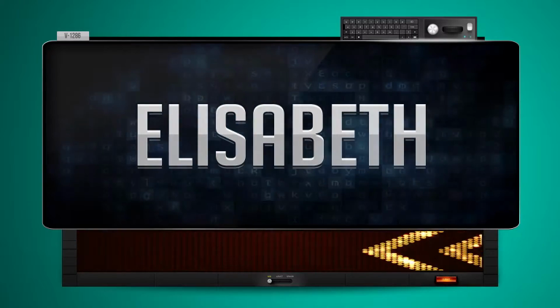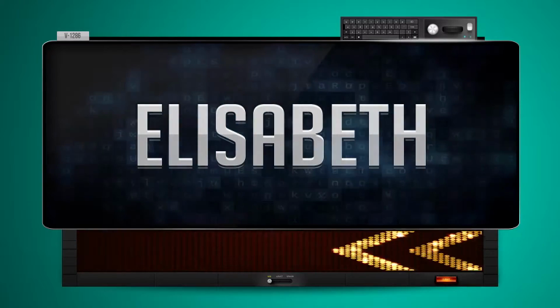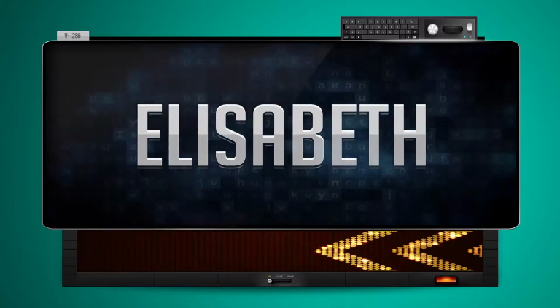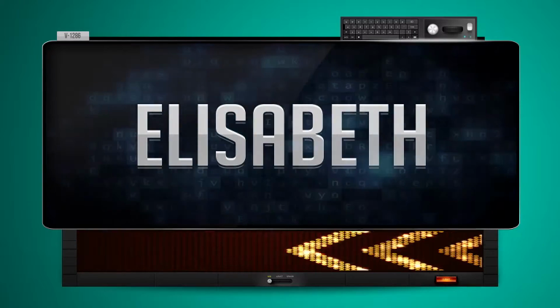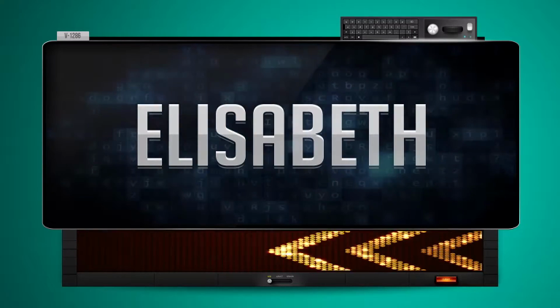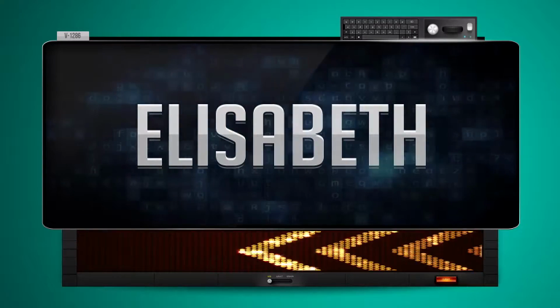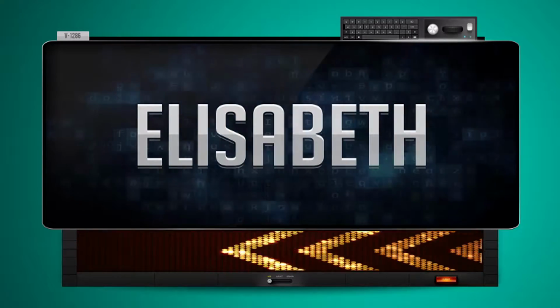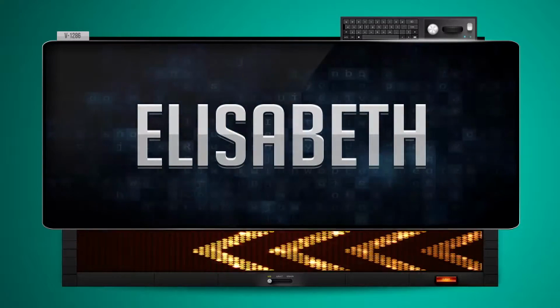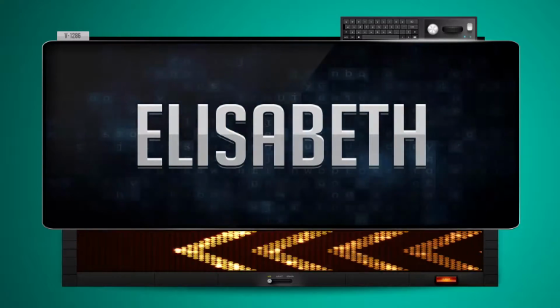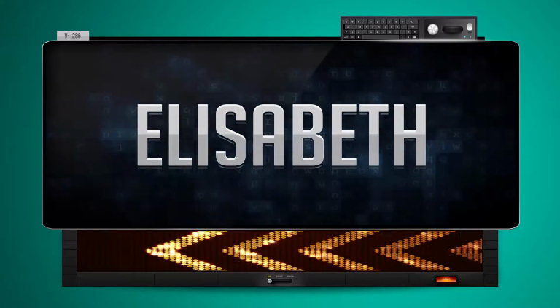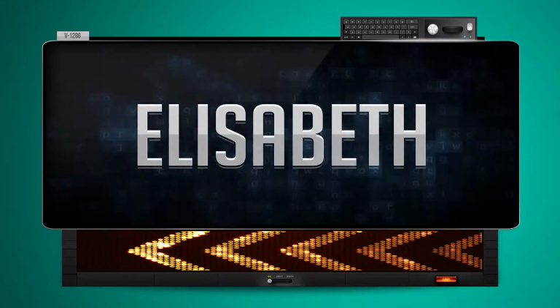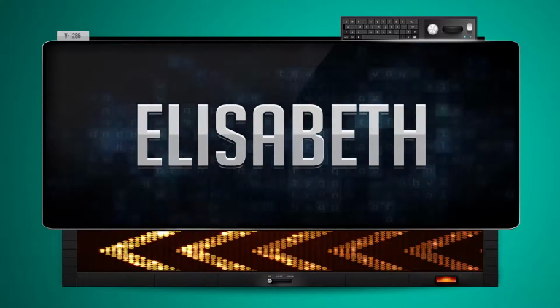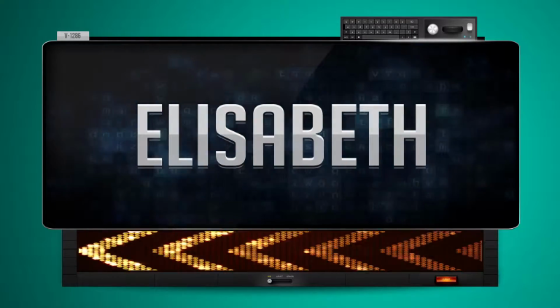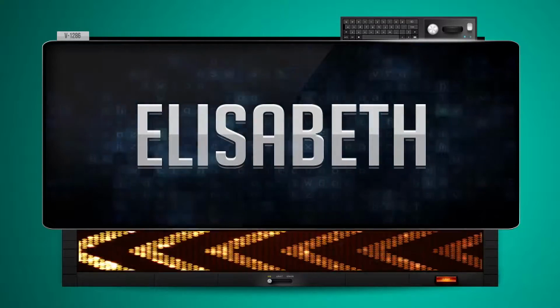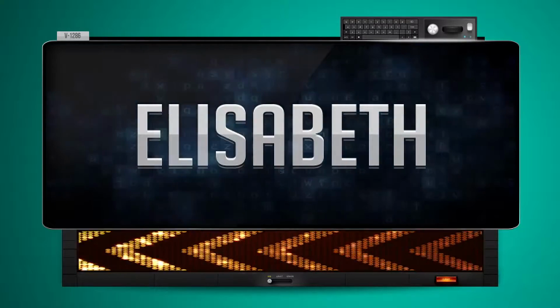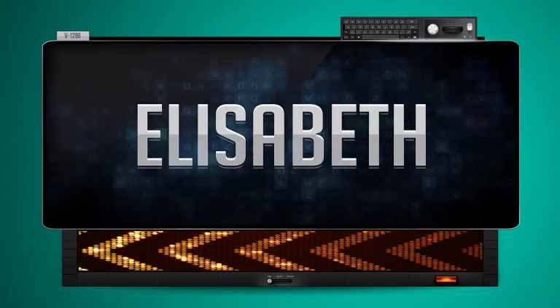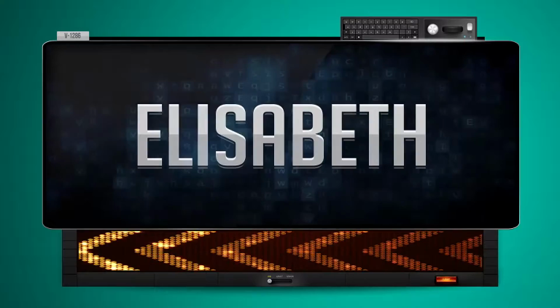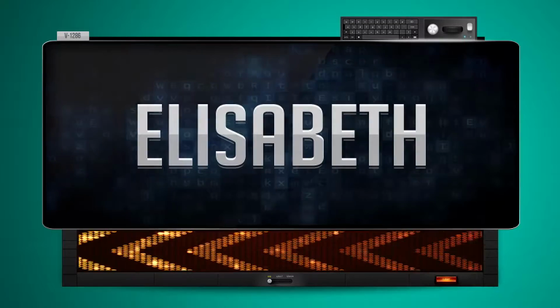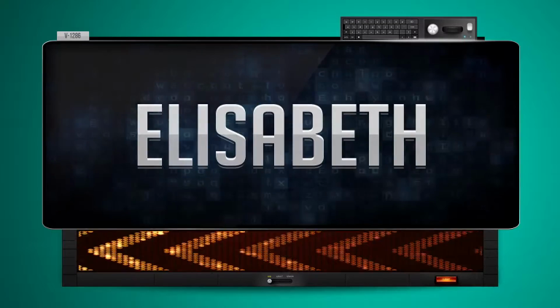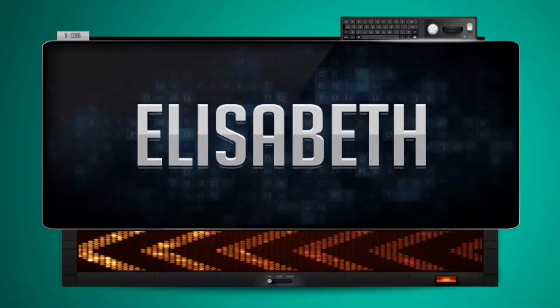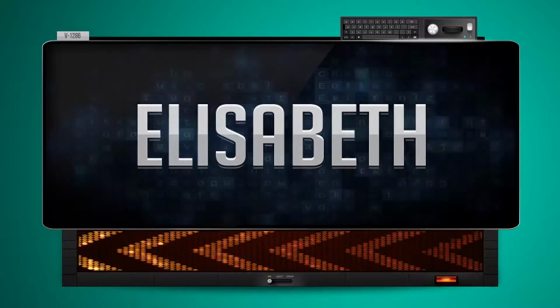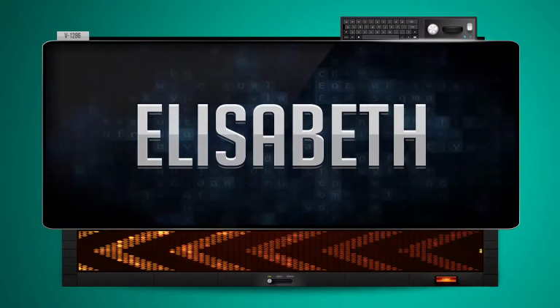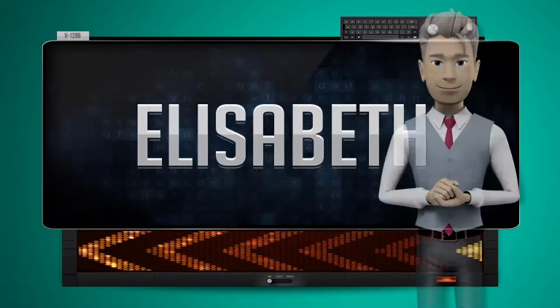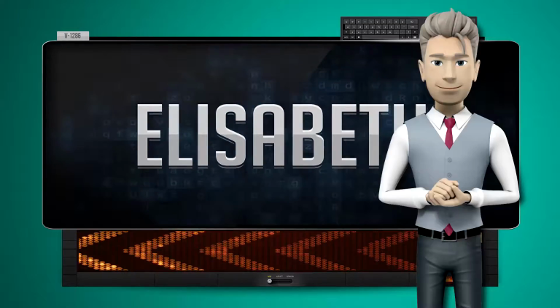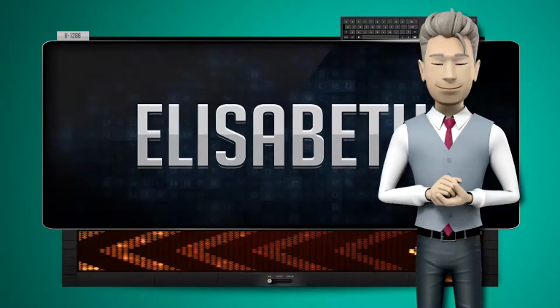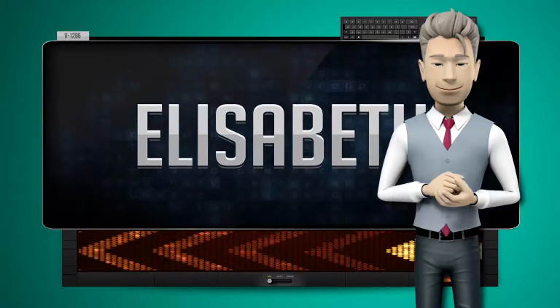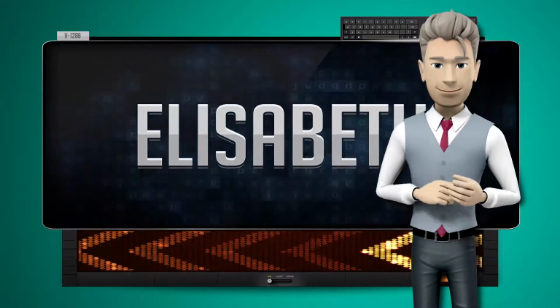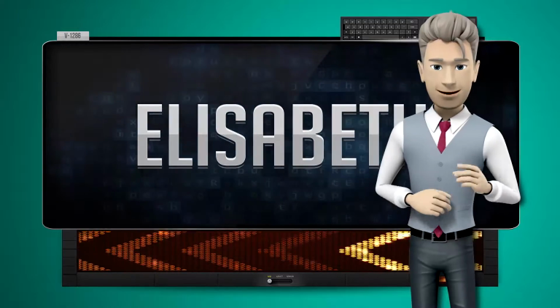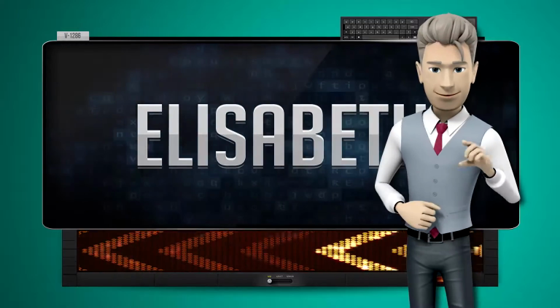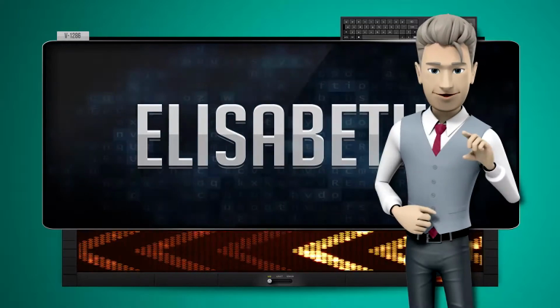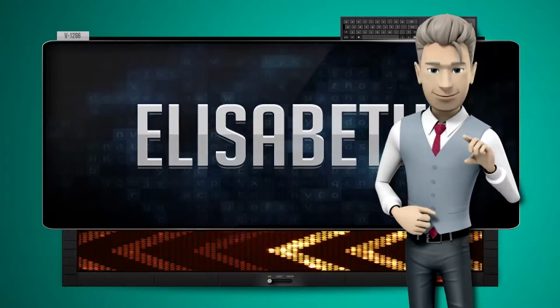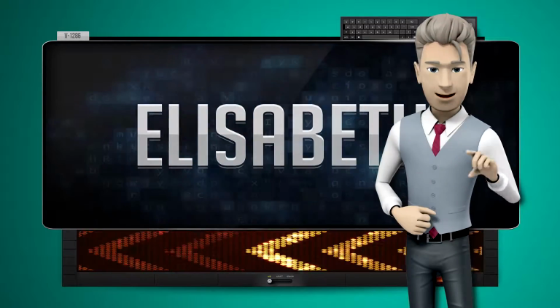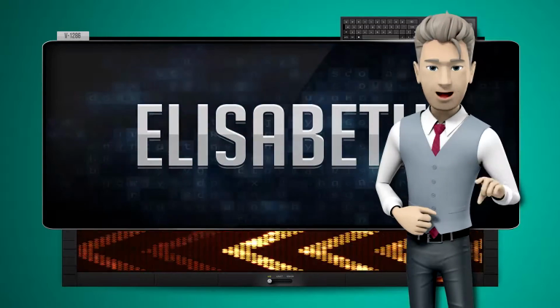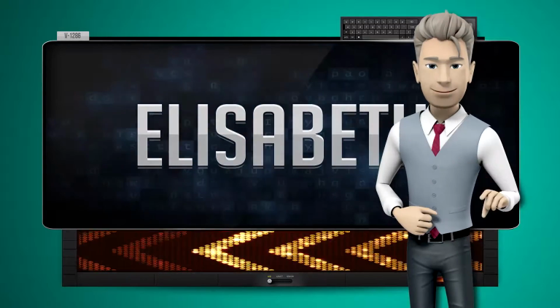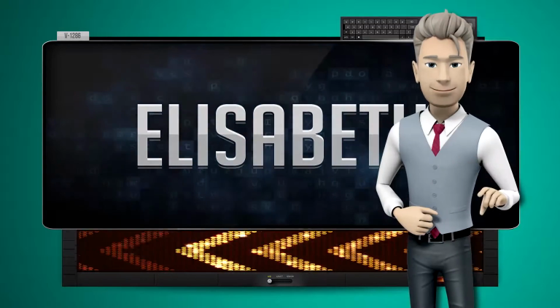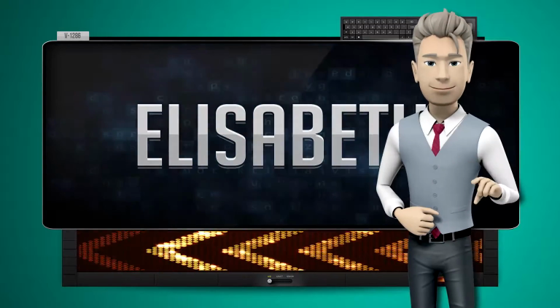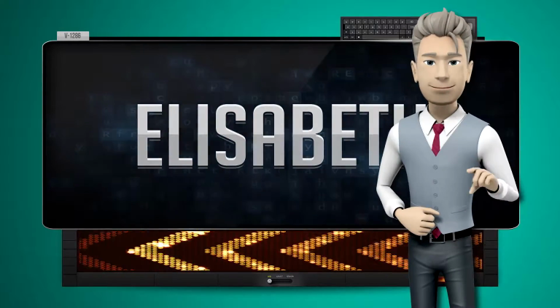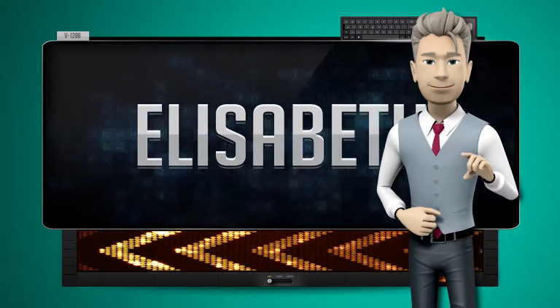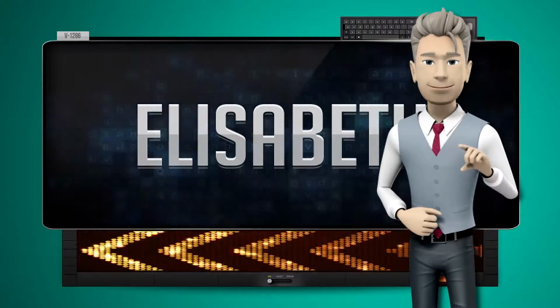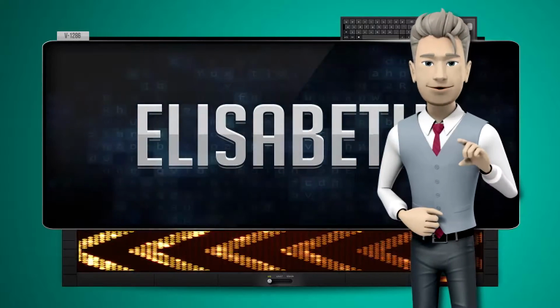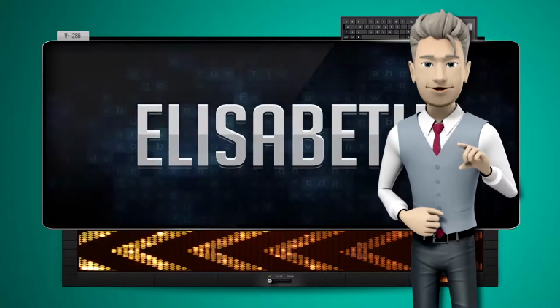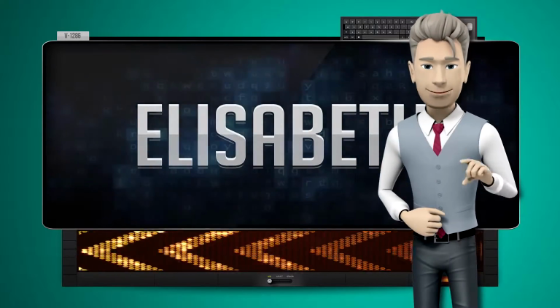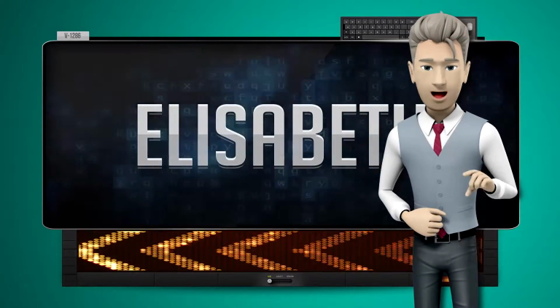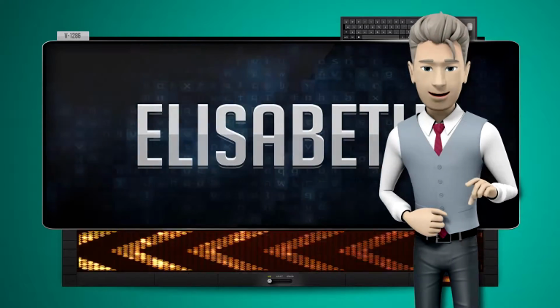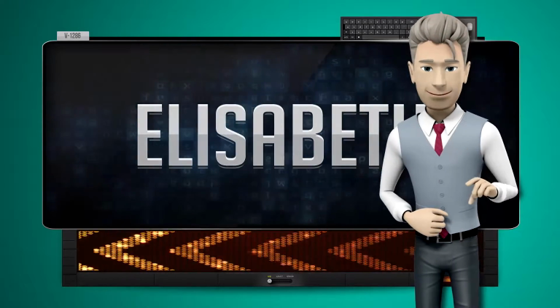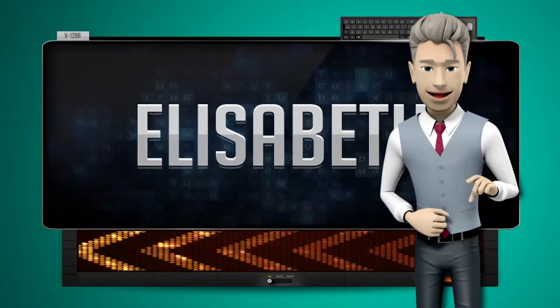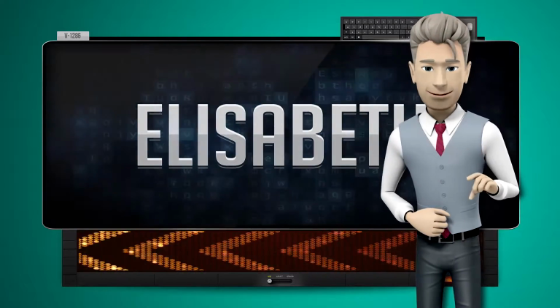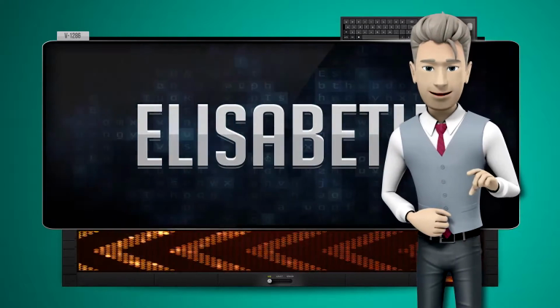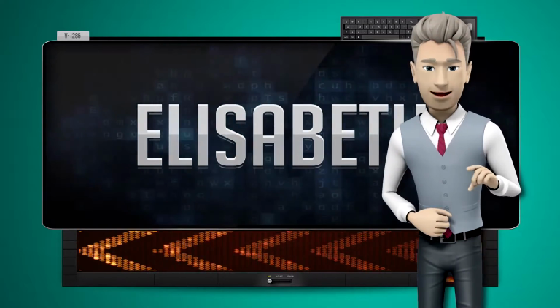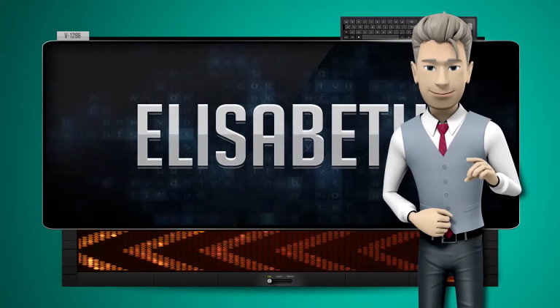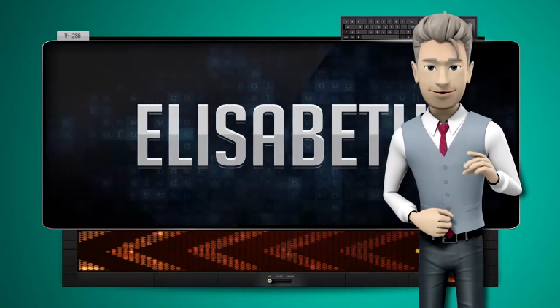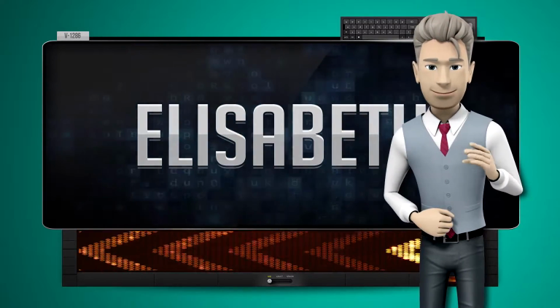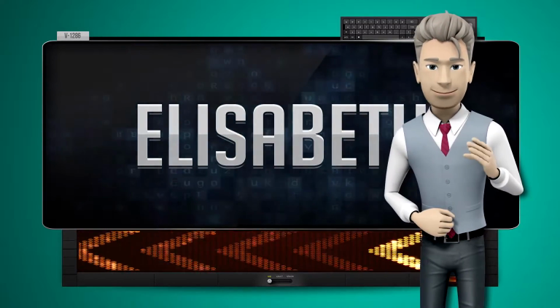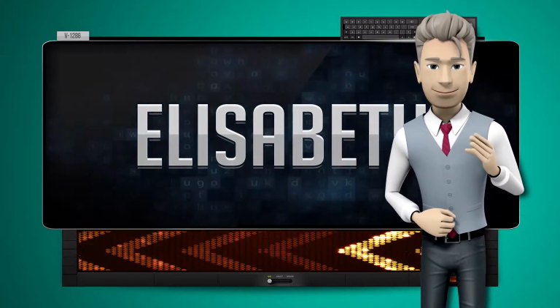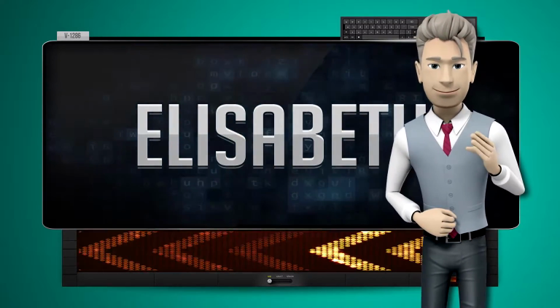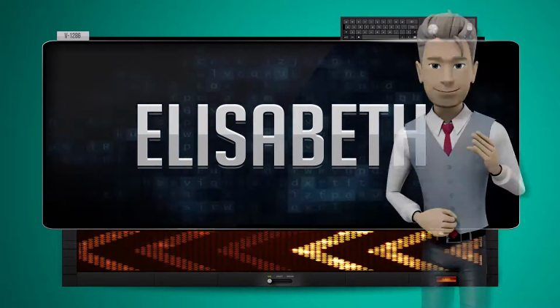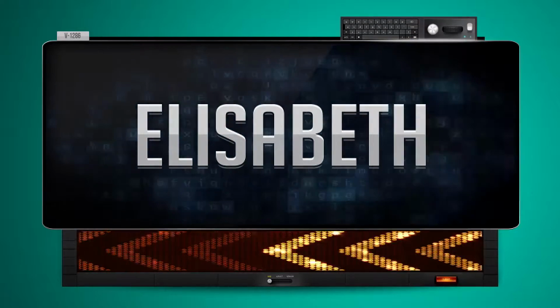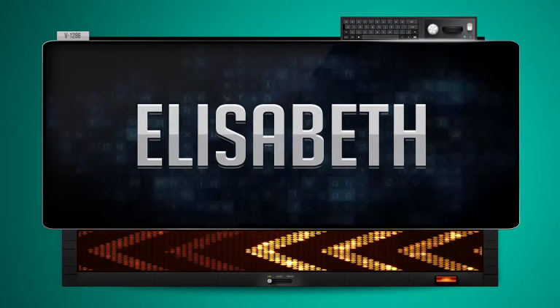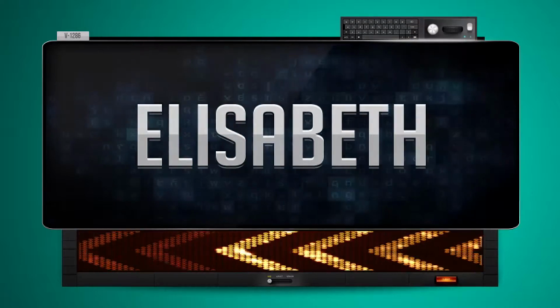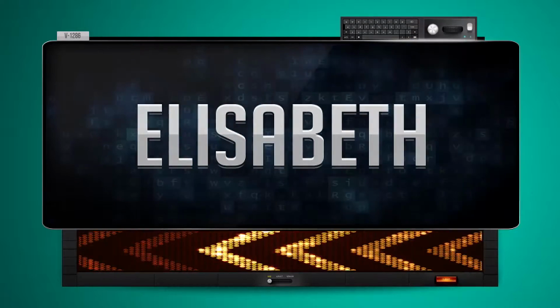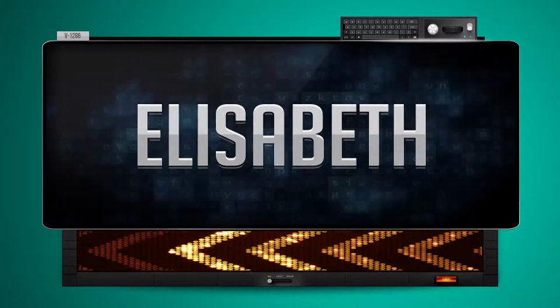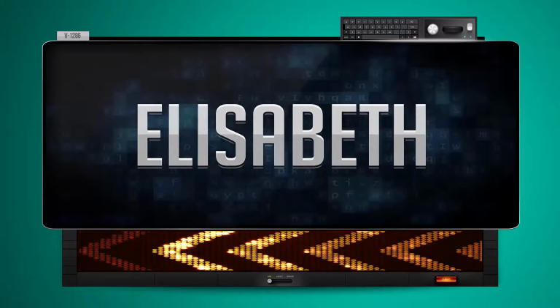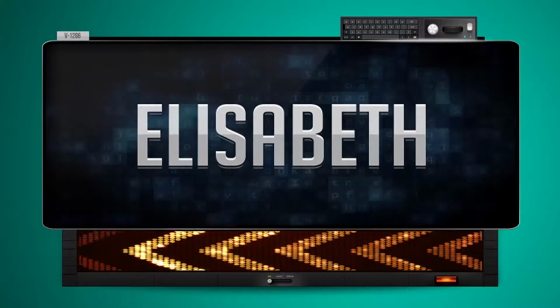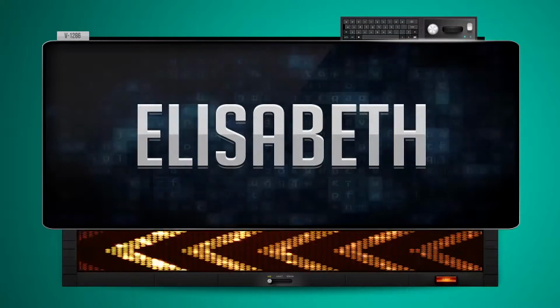Thebzila. One more time. Let's pay close attention. Thebzila.